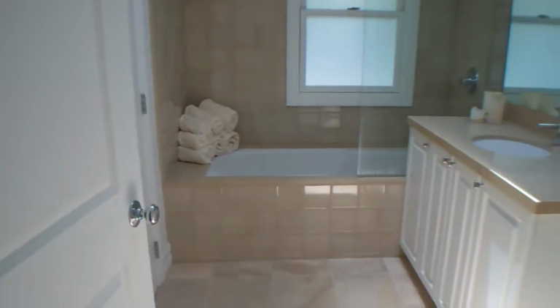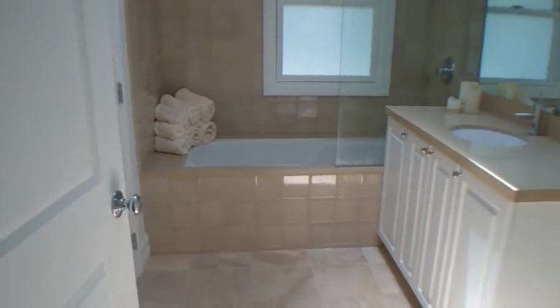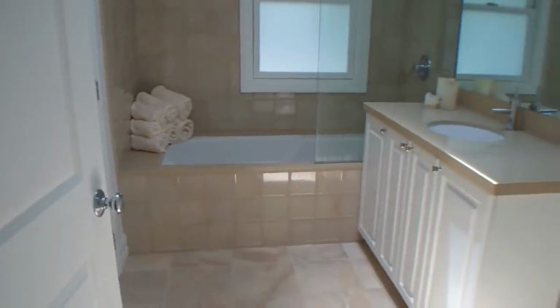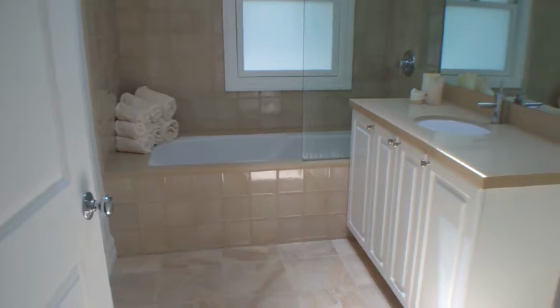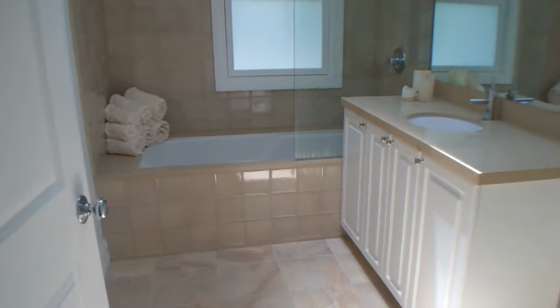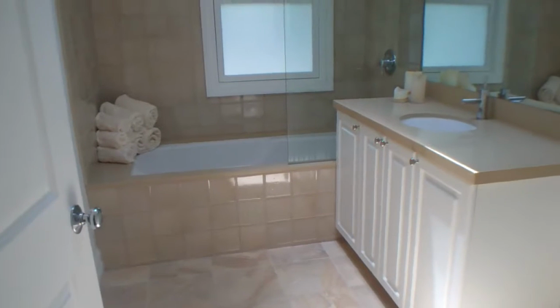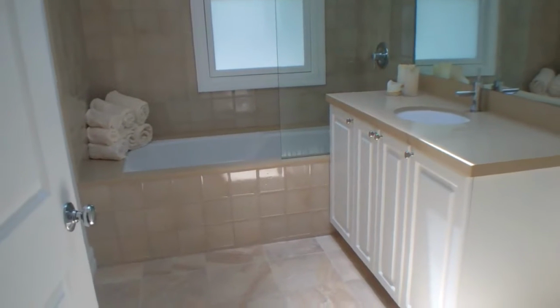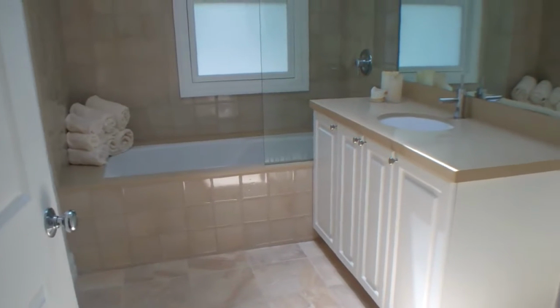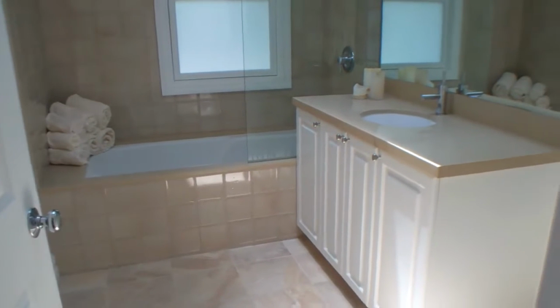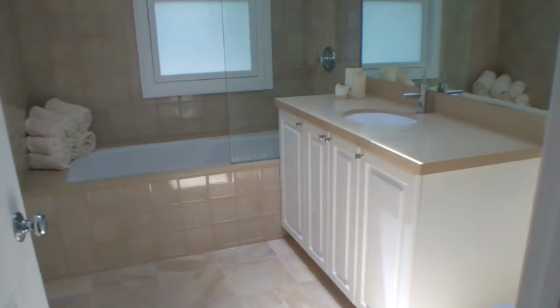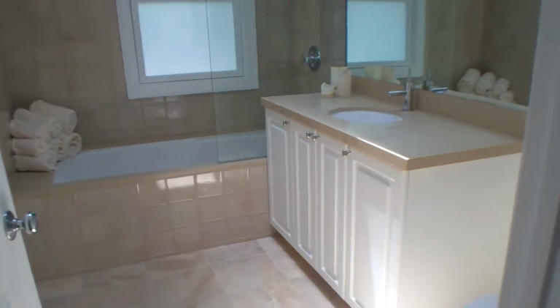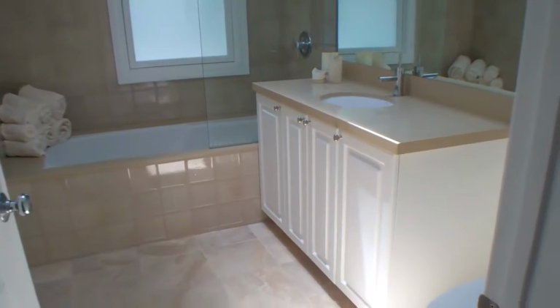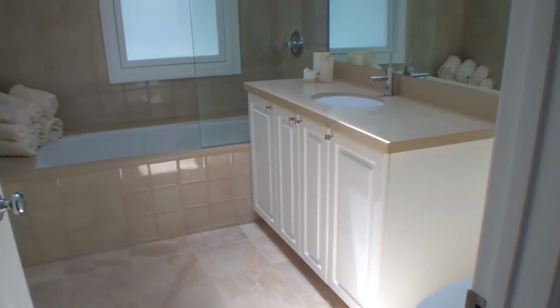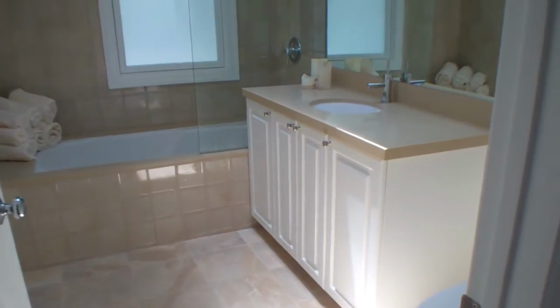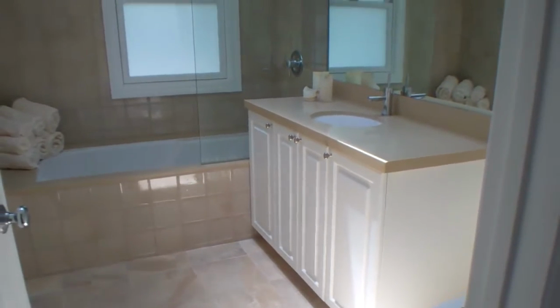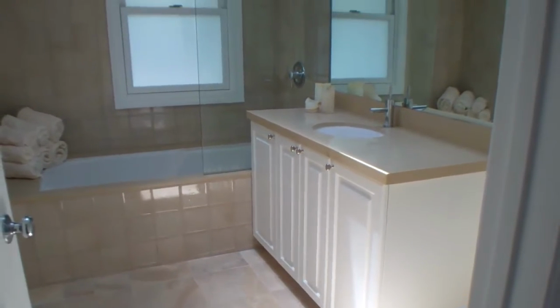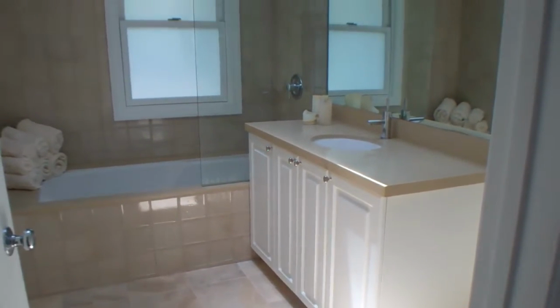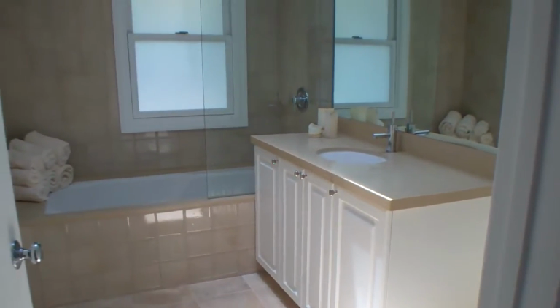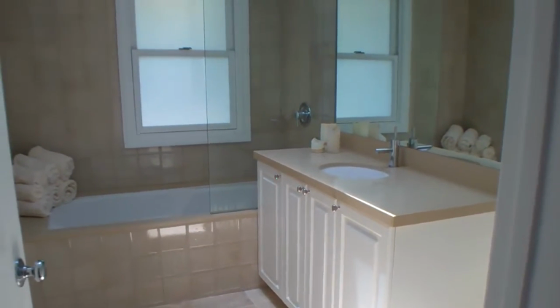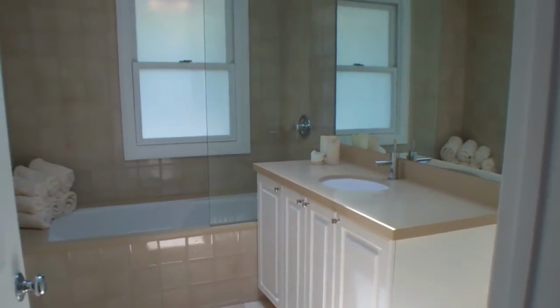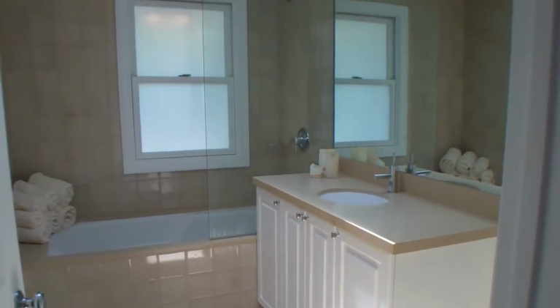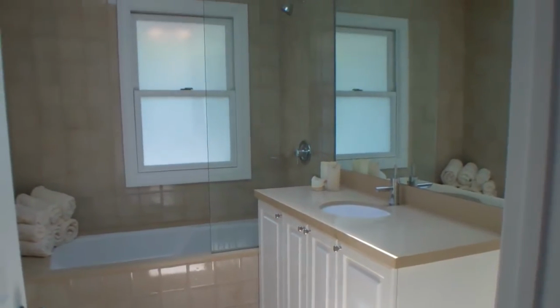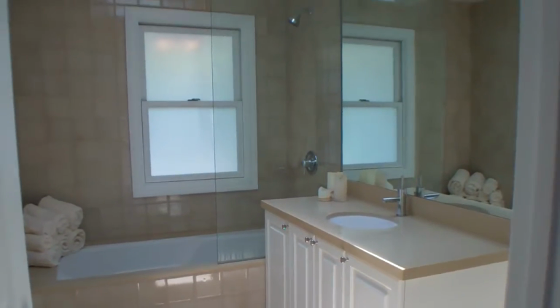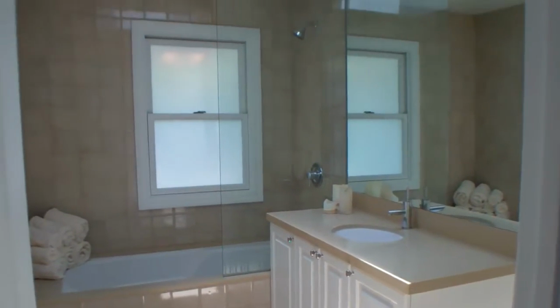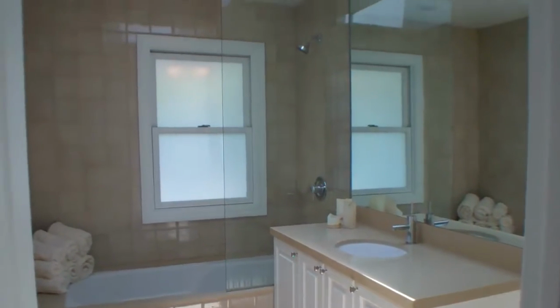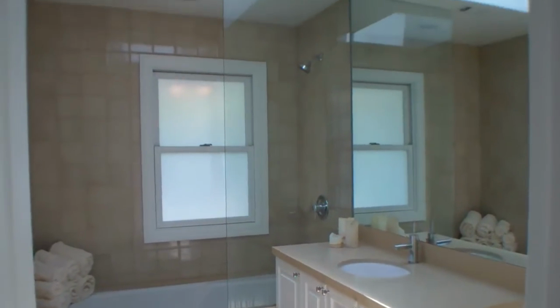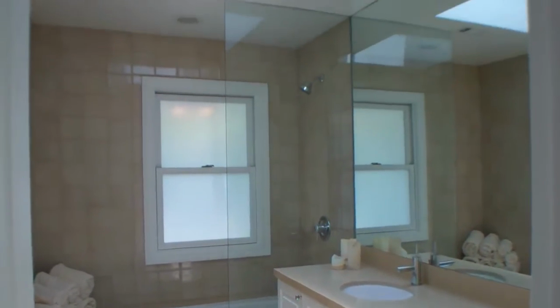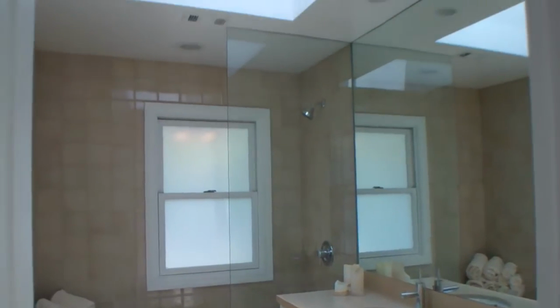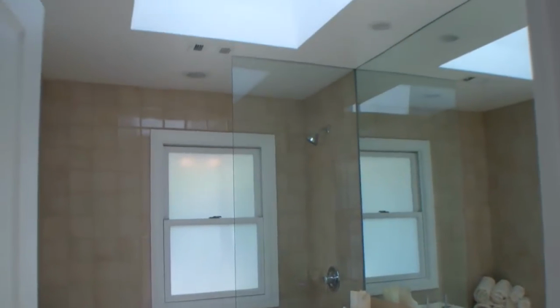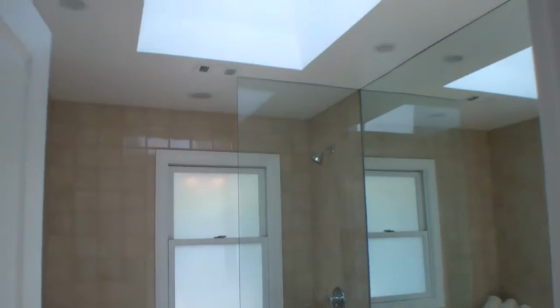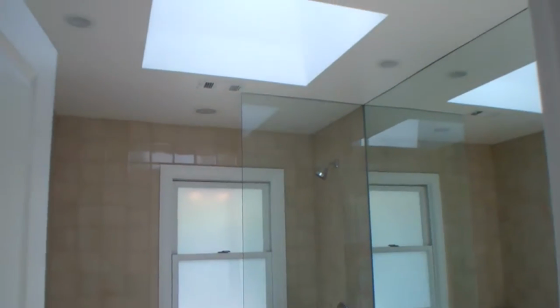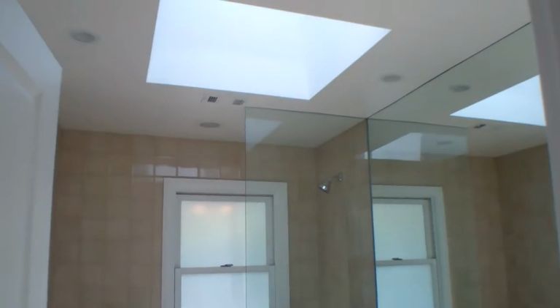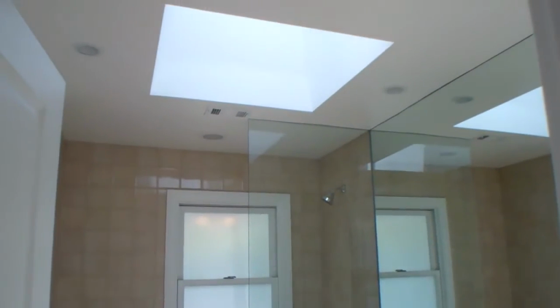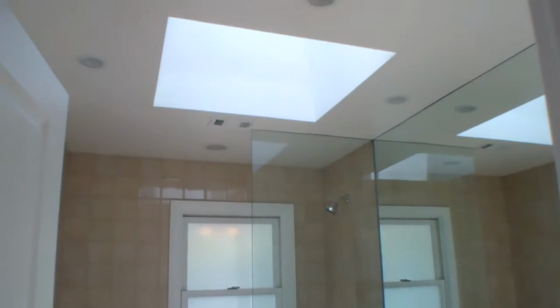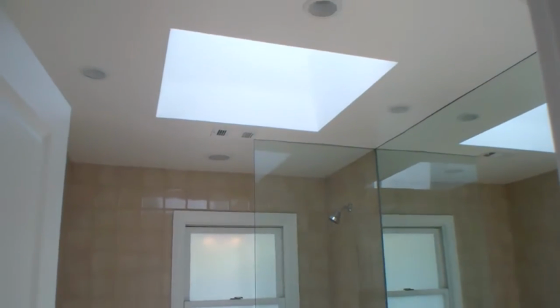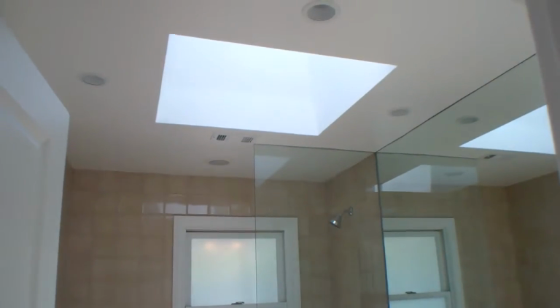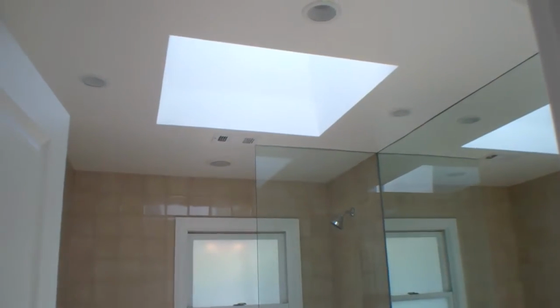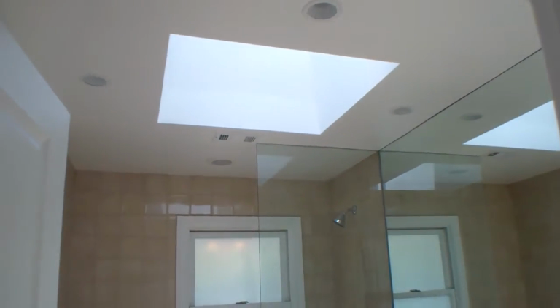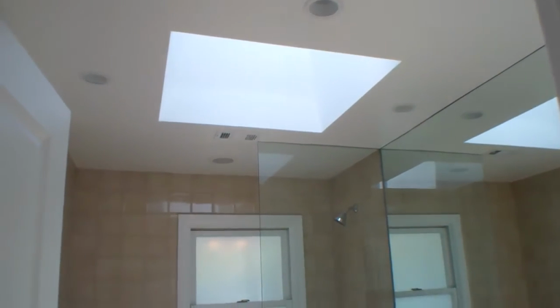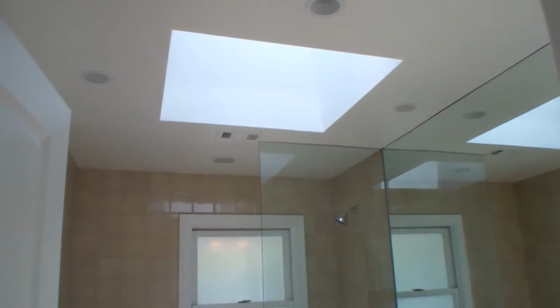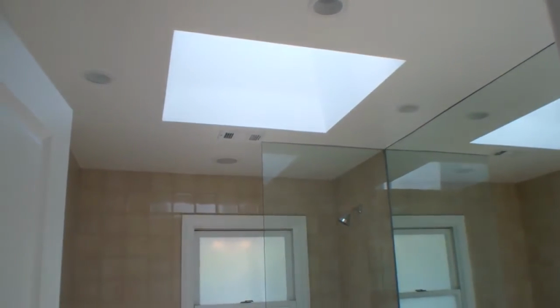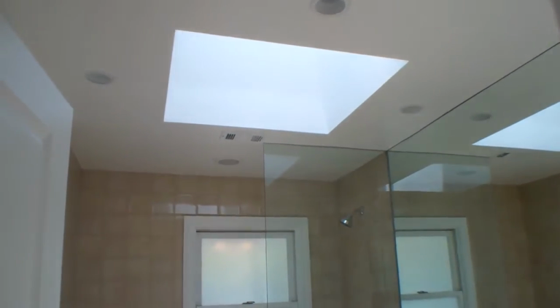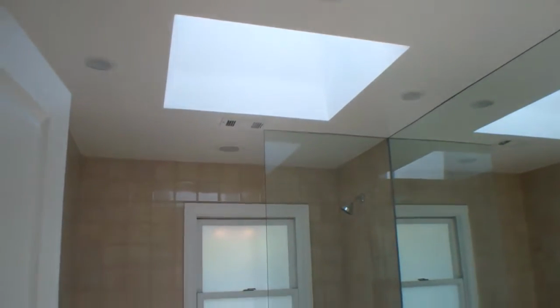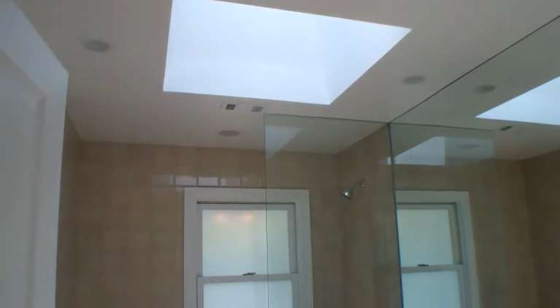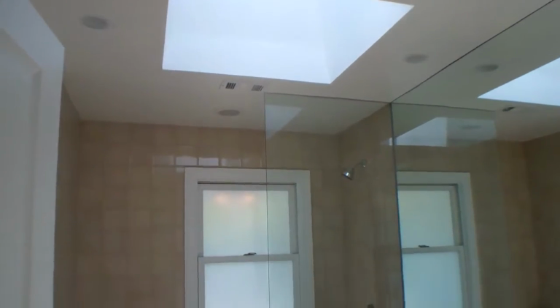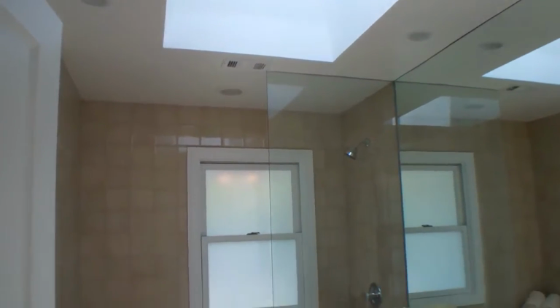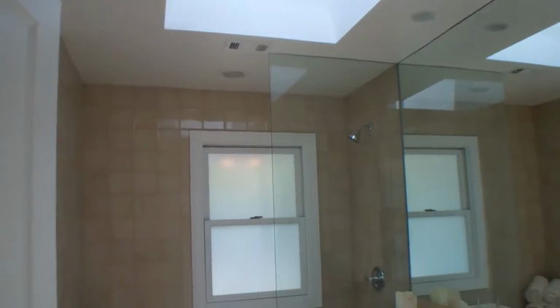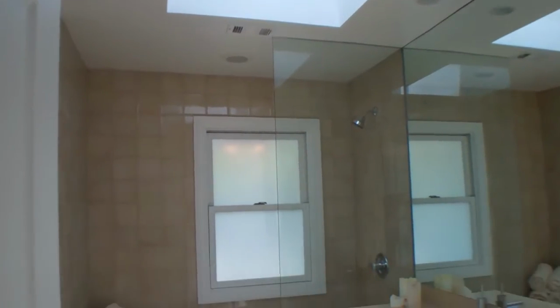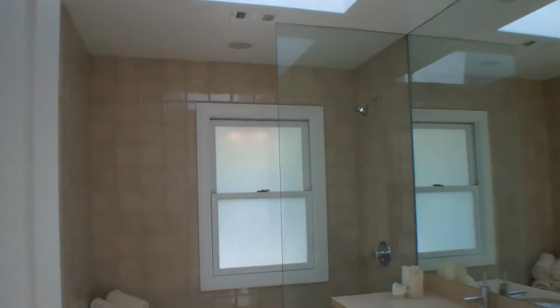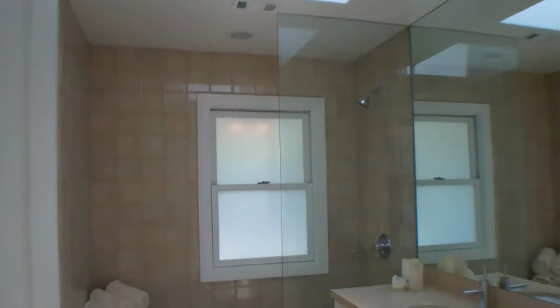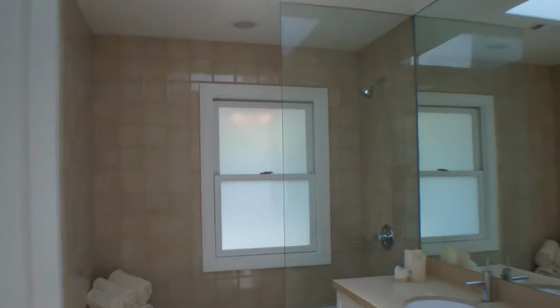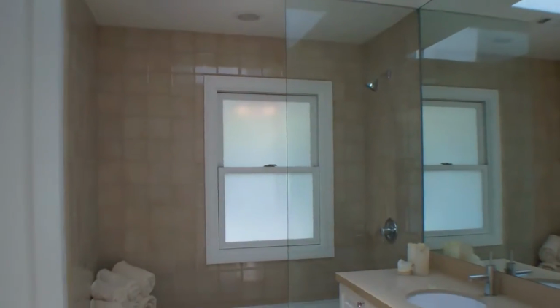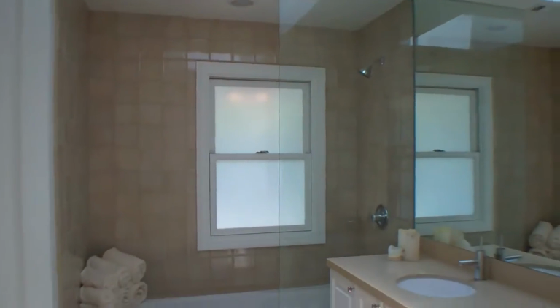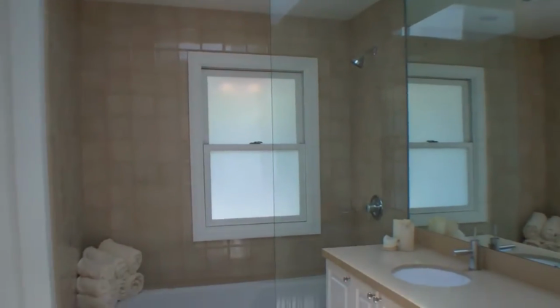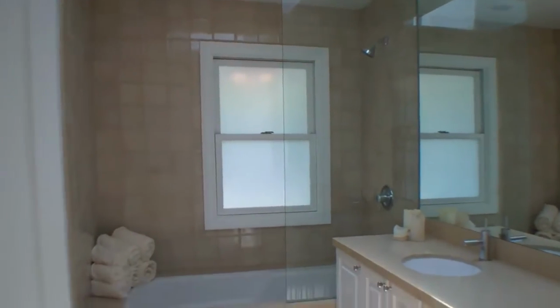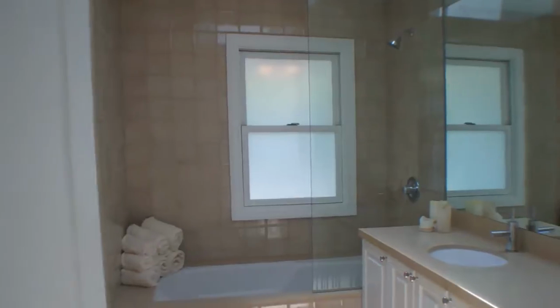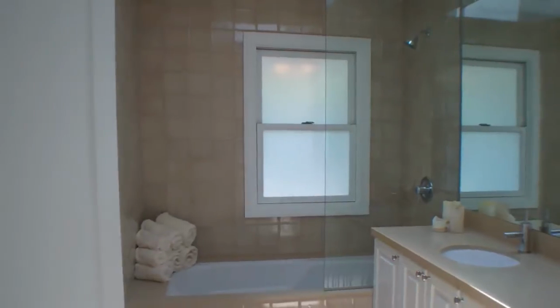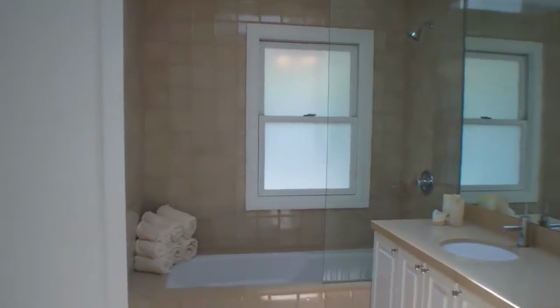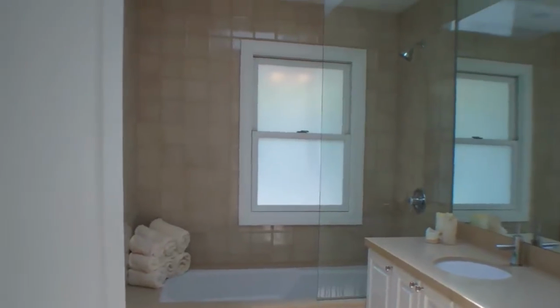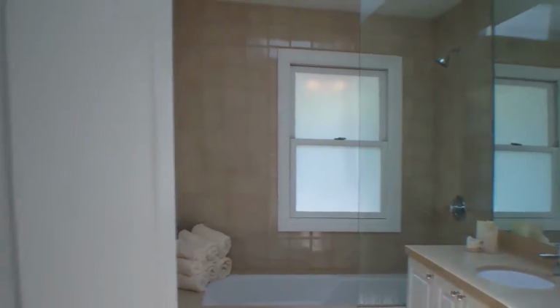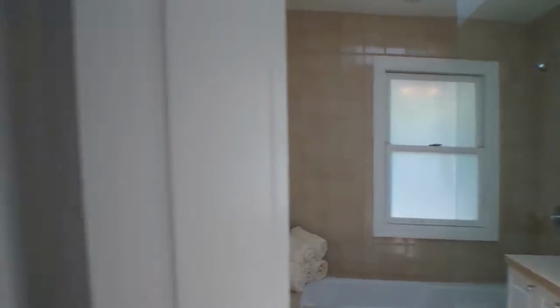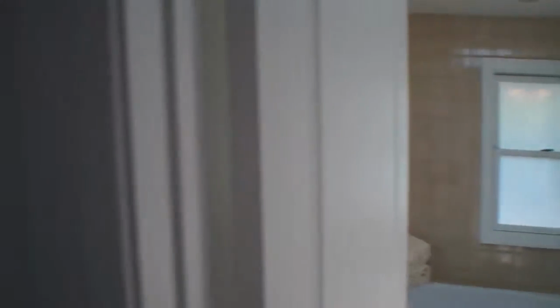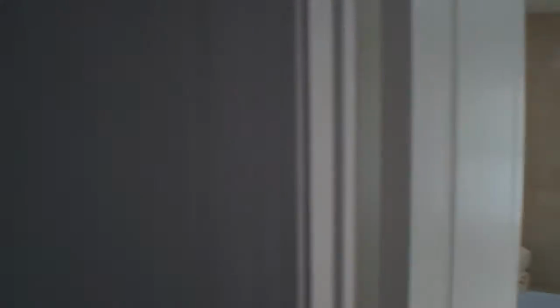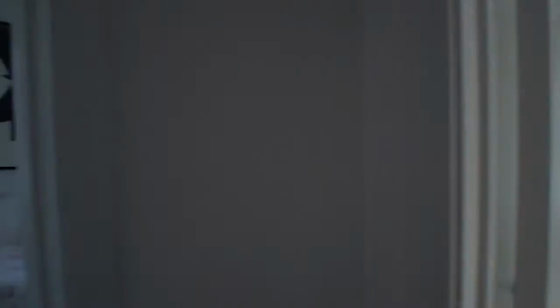Here is the first bathroom, completely redone. There's a skylight as well, bringing a lot of natural light in.